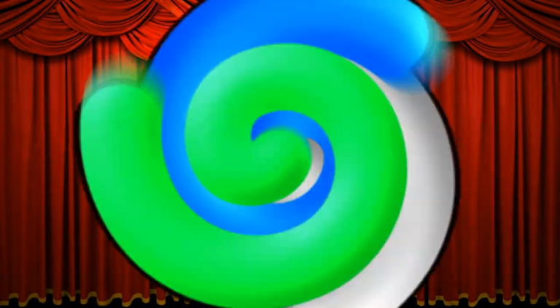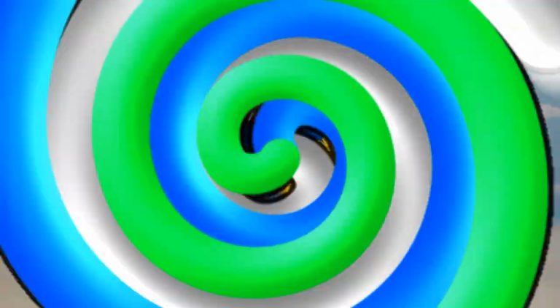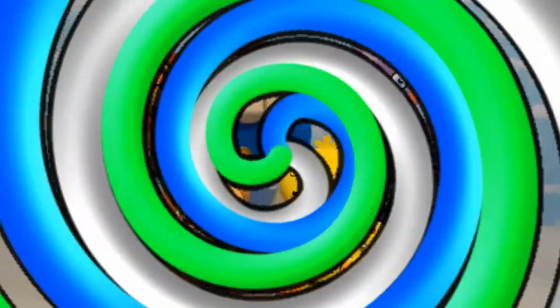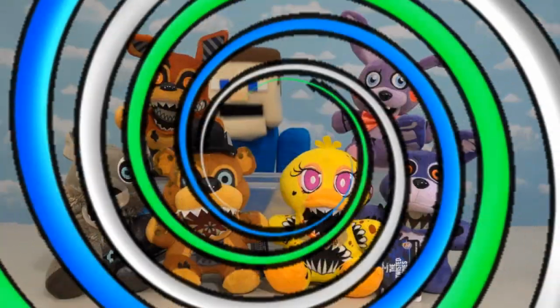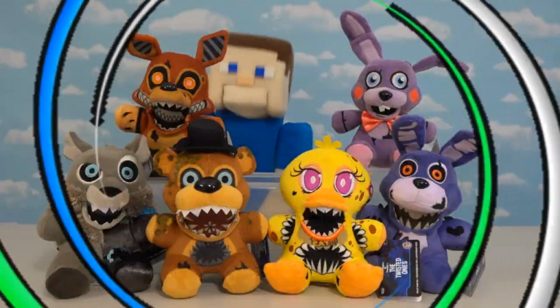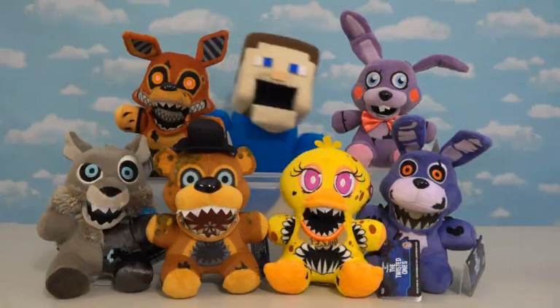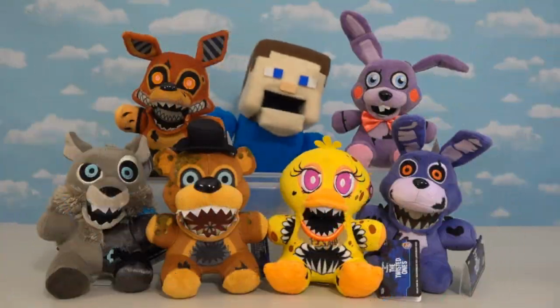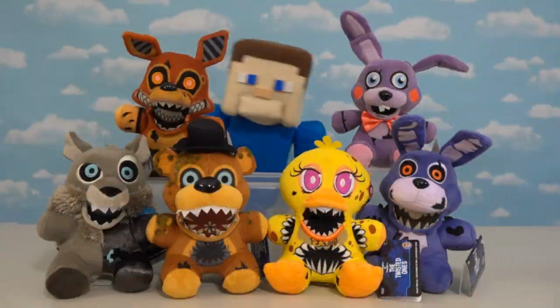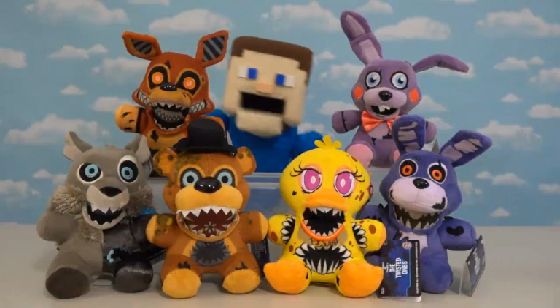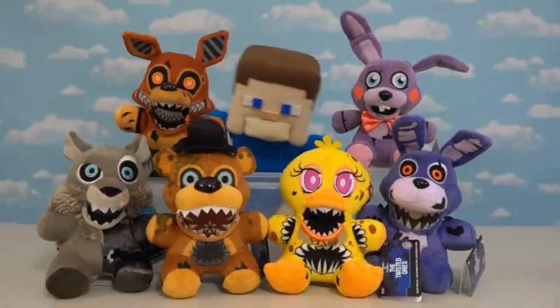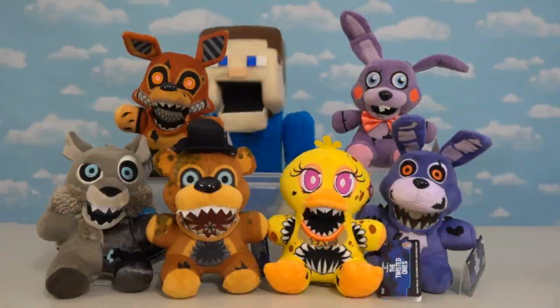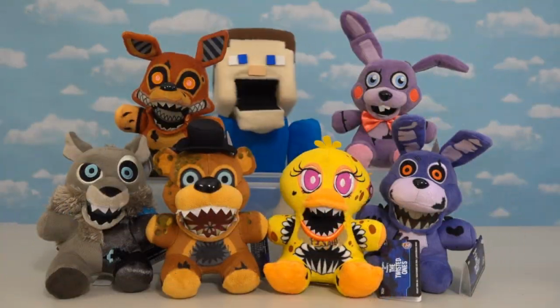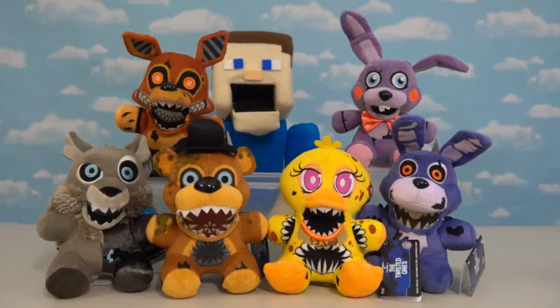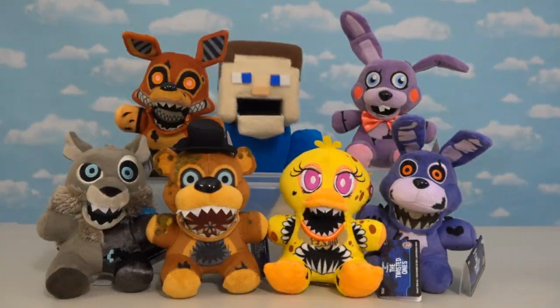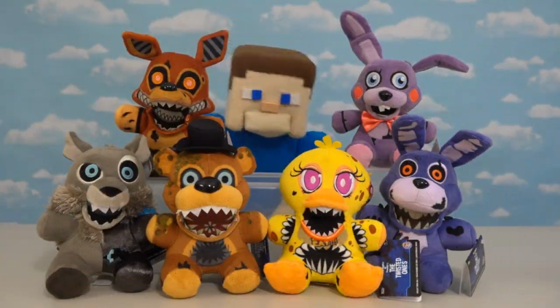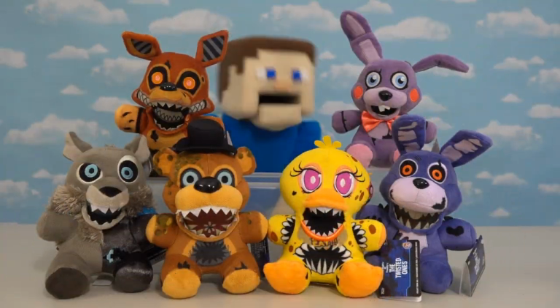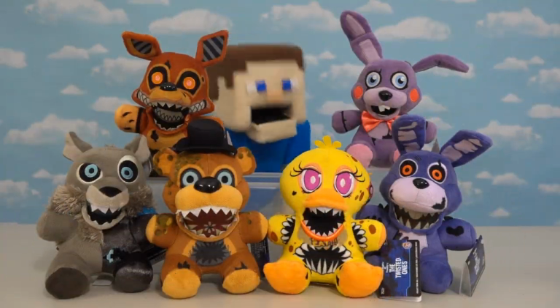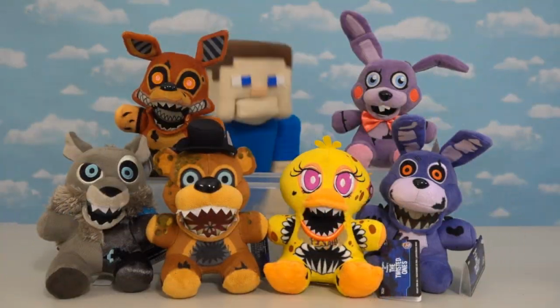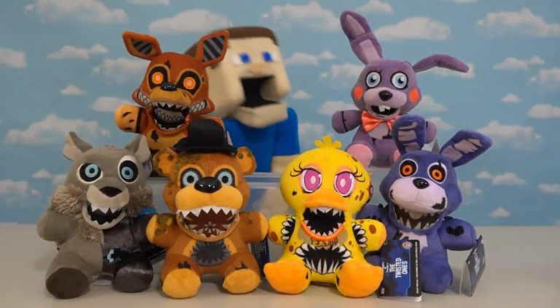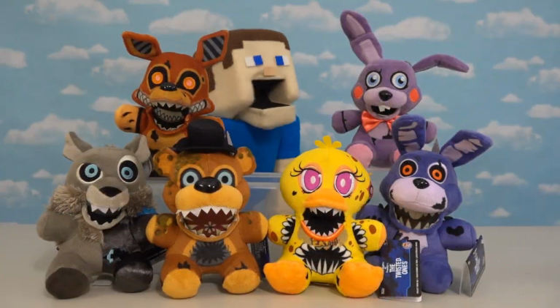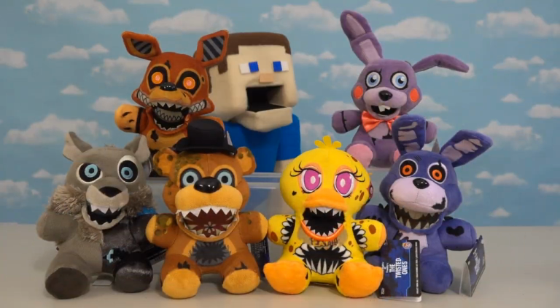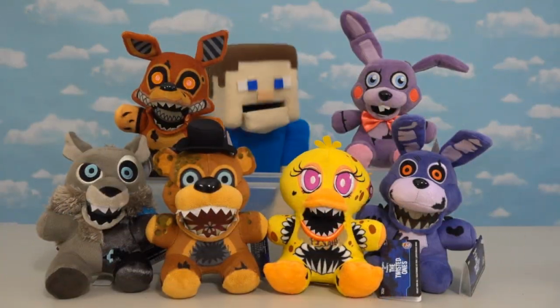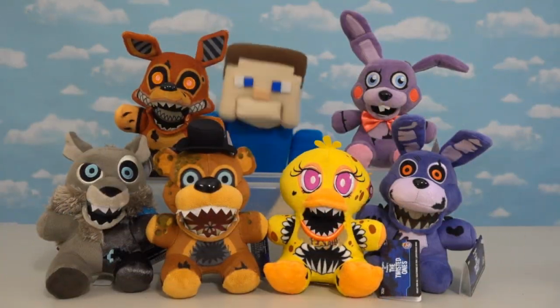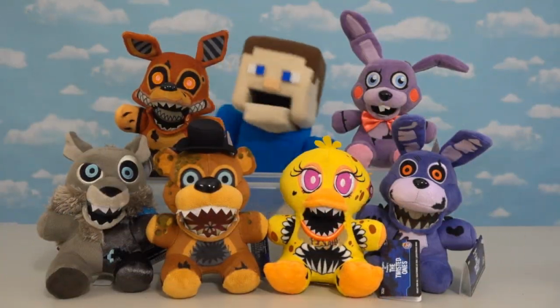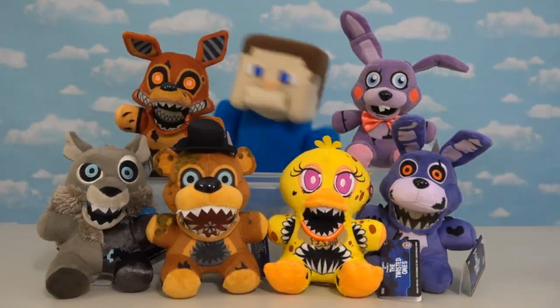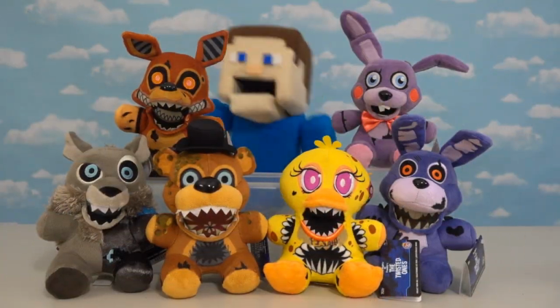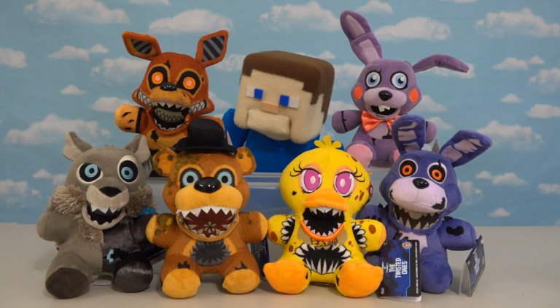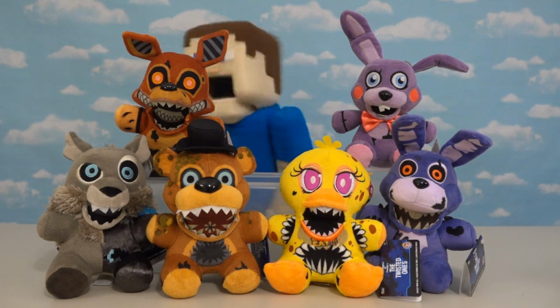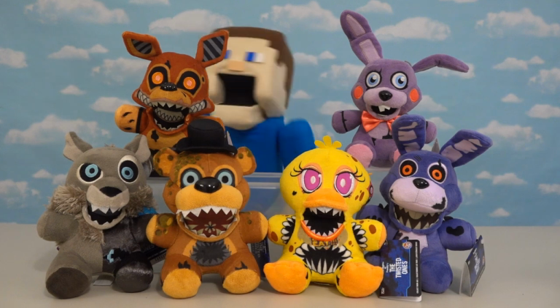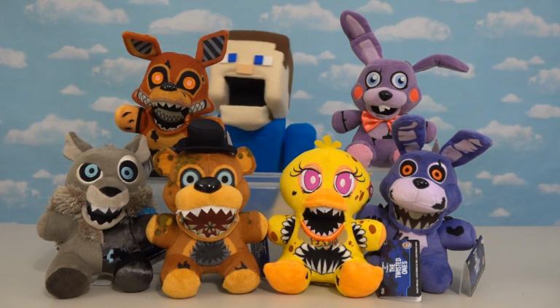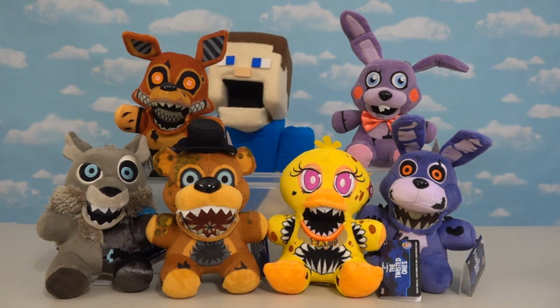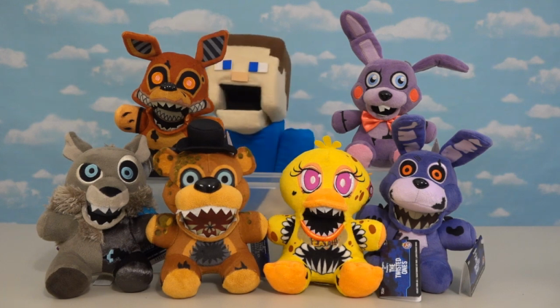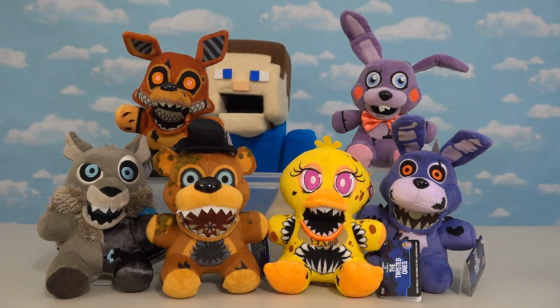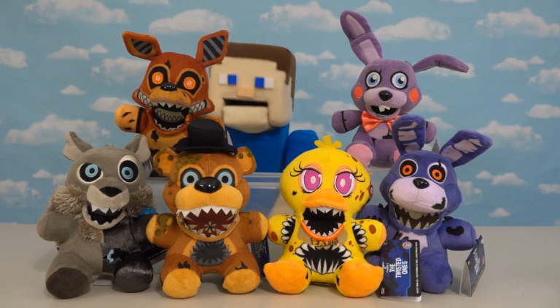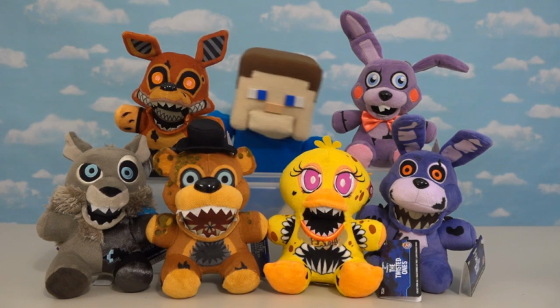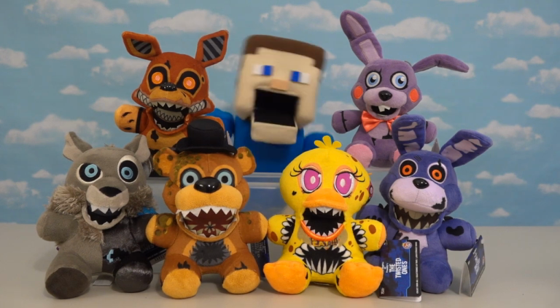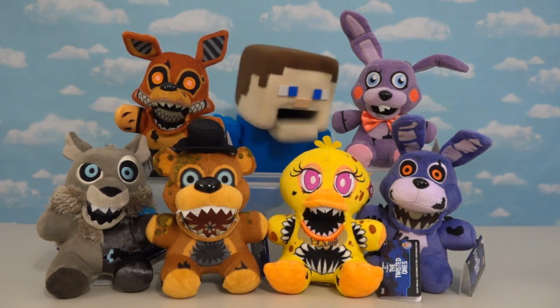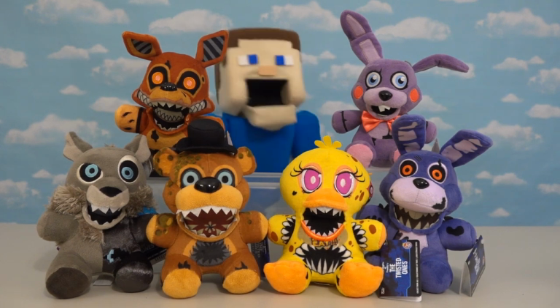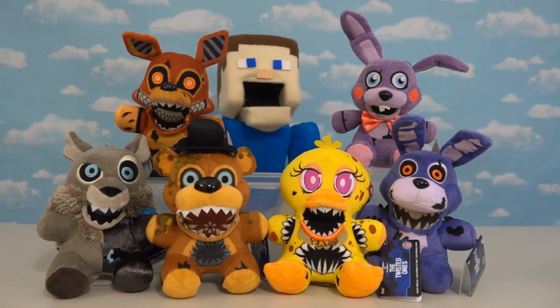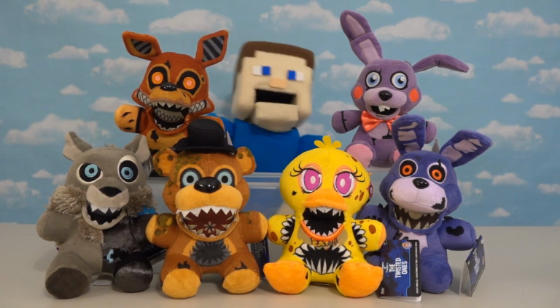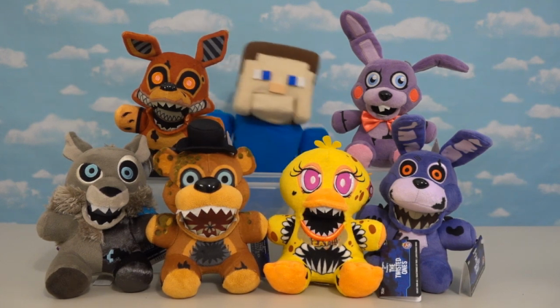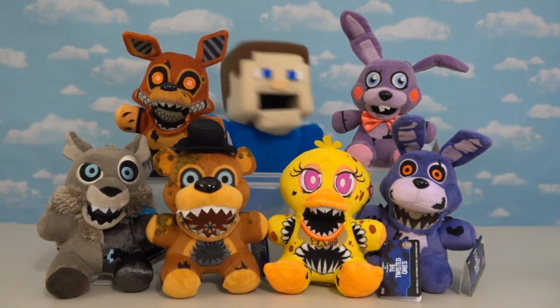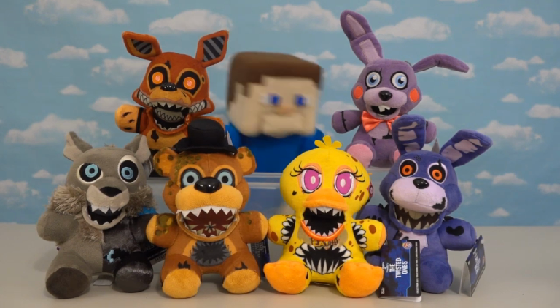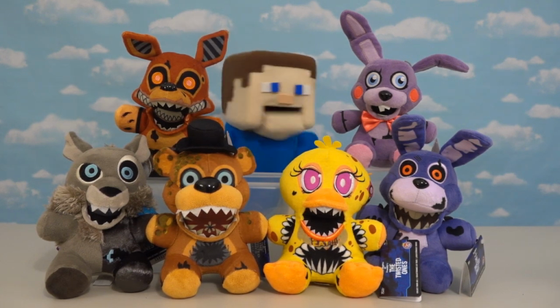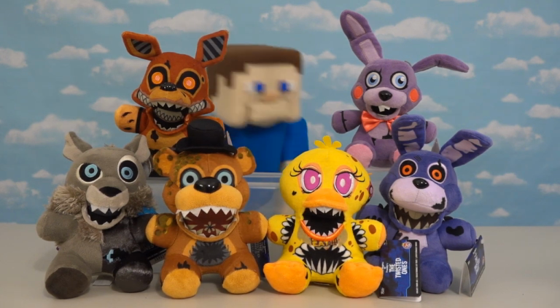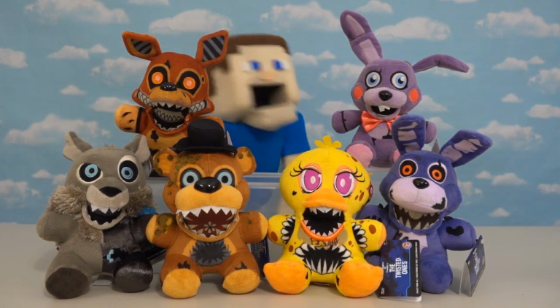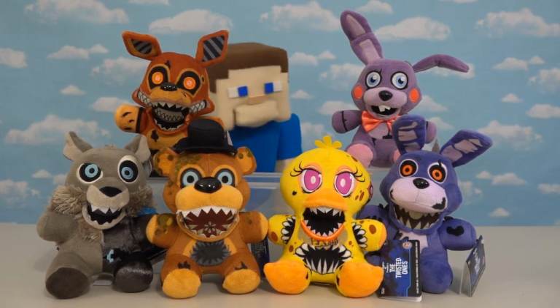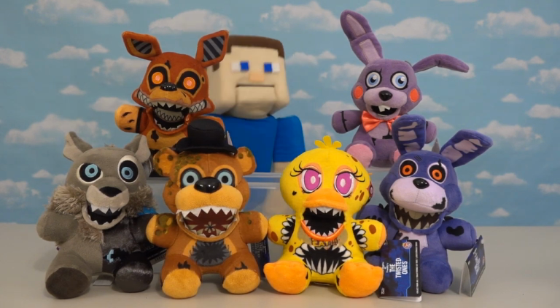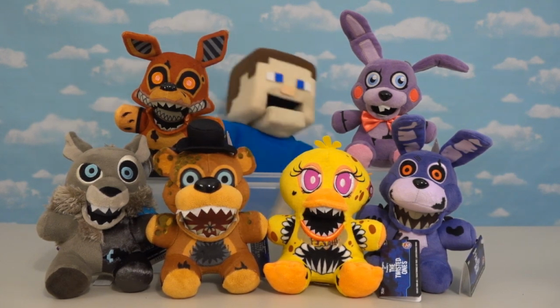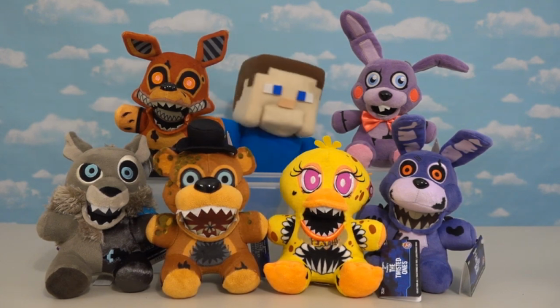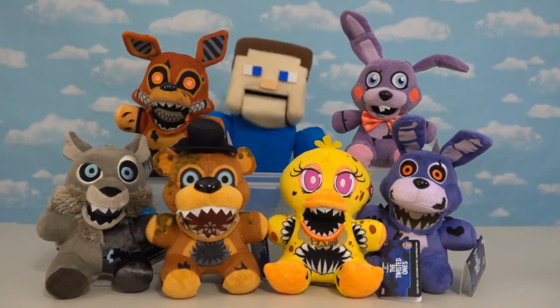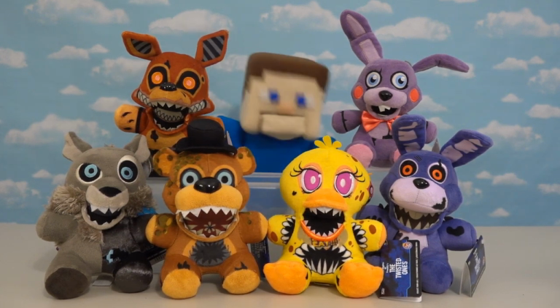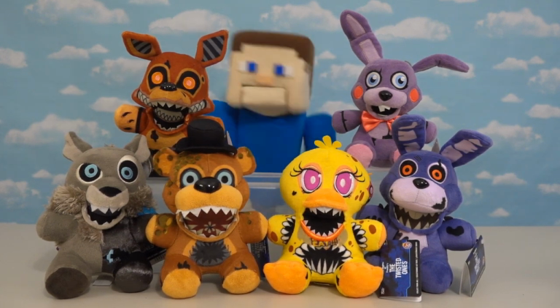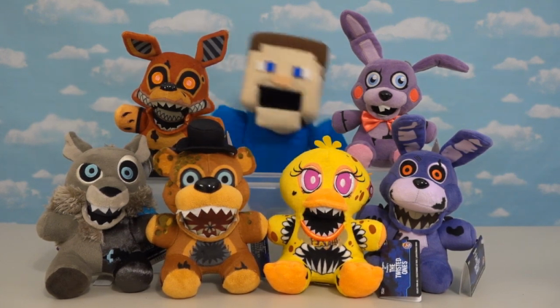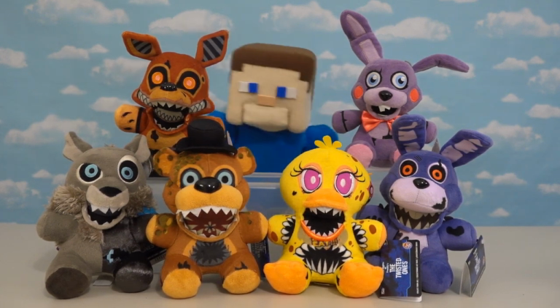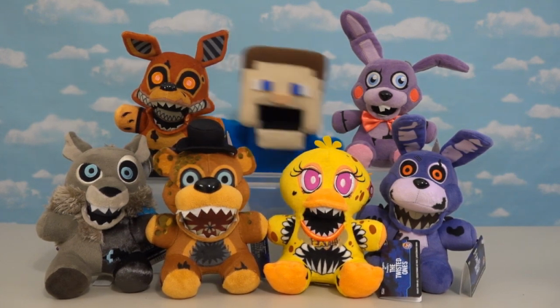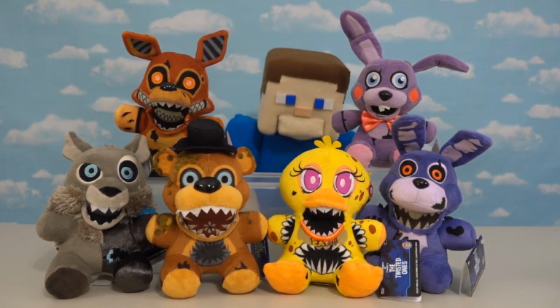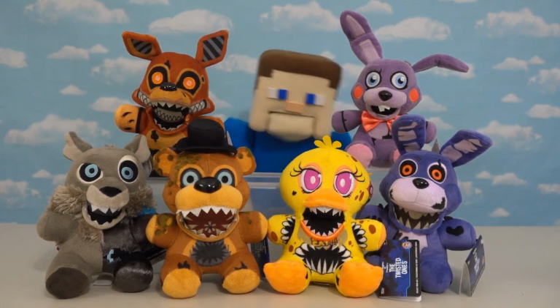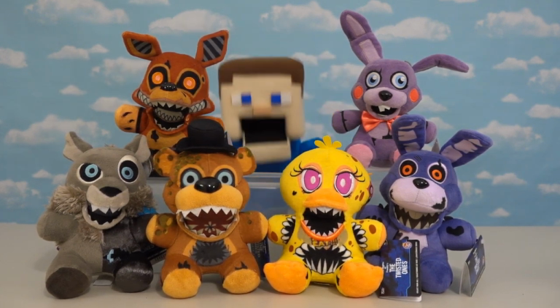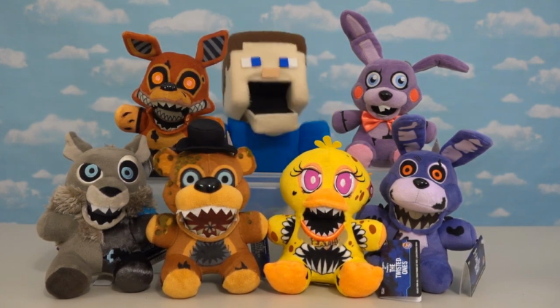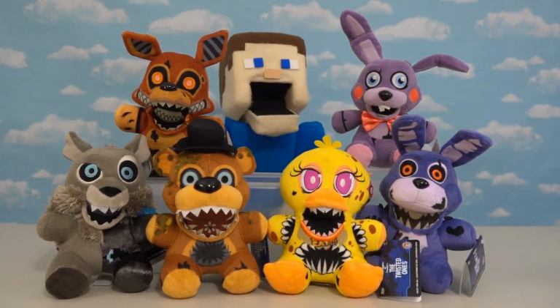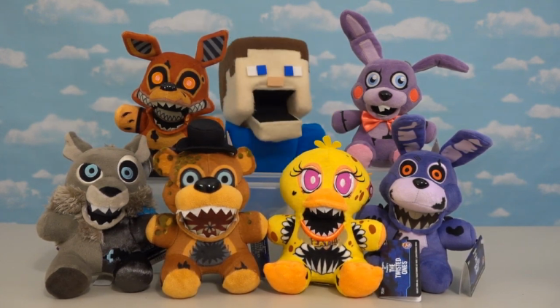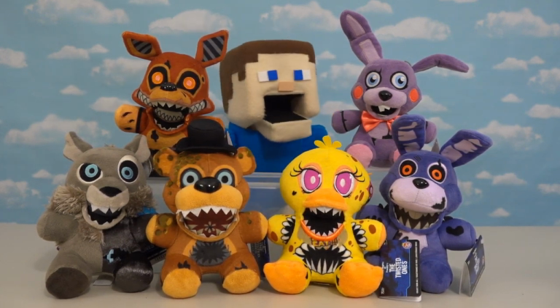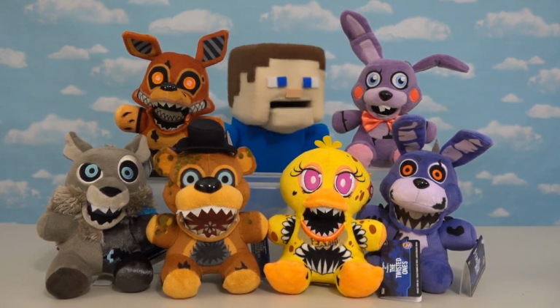Hey kids, Papa Steve here! And as you can see, I'm surrounded by plush — the new Twisted Ones plush!